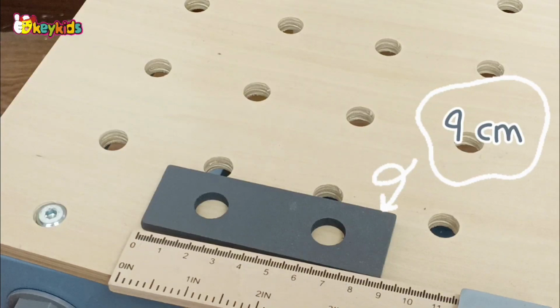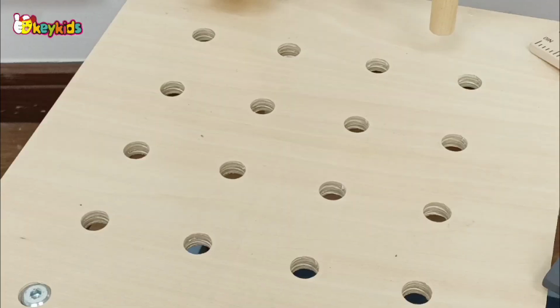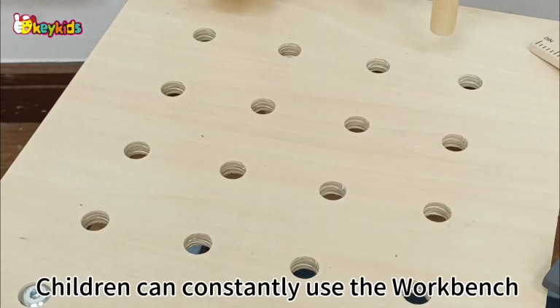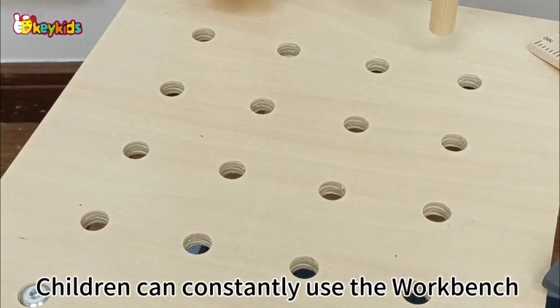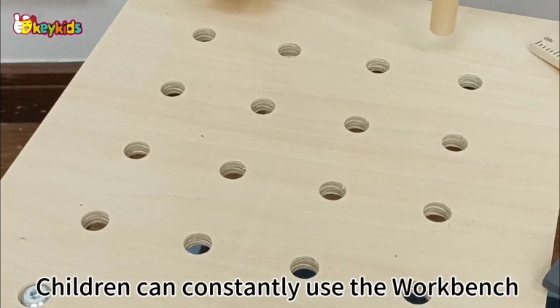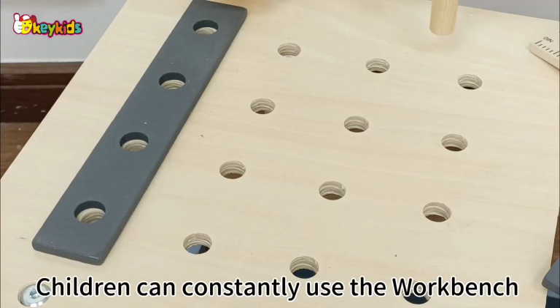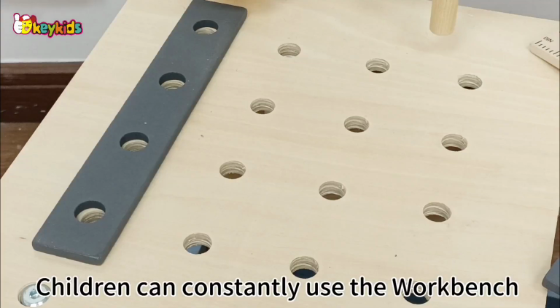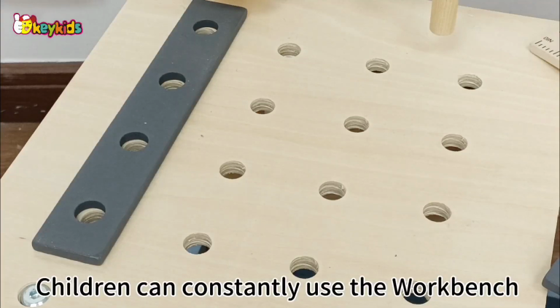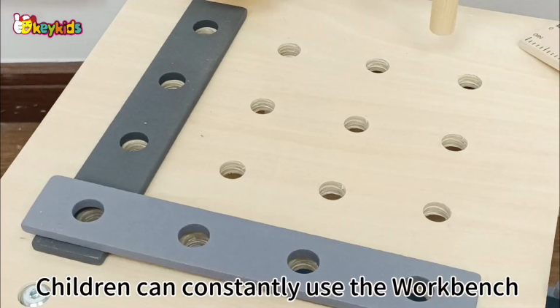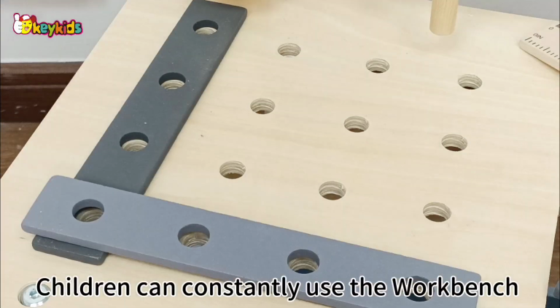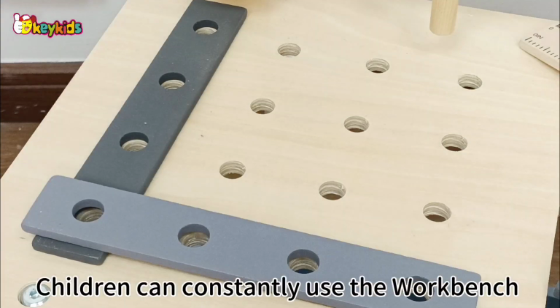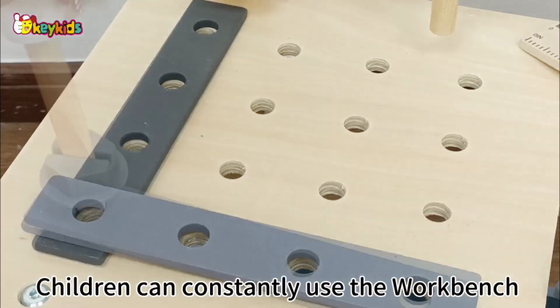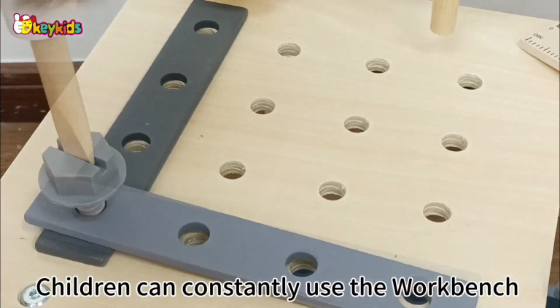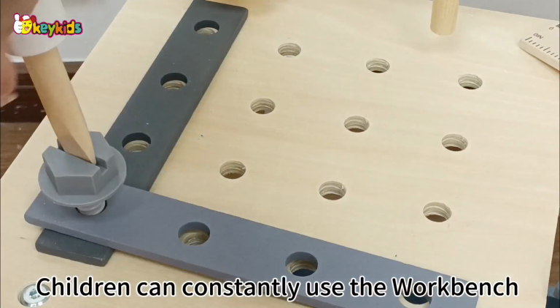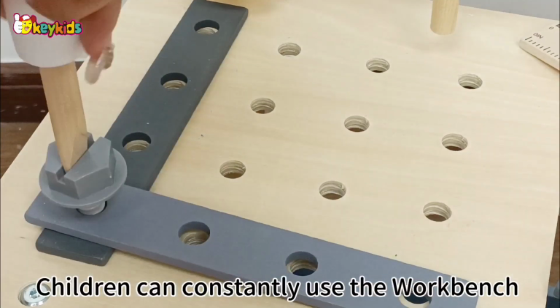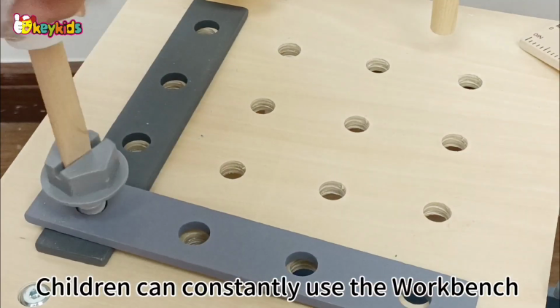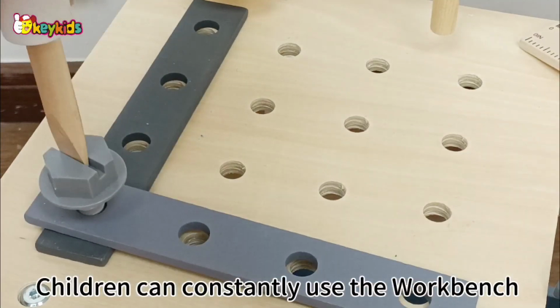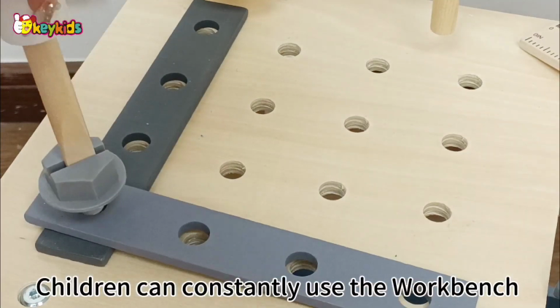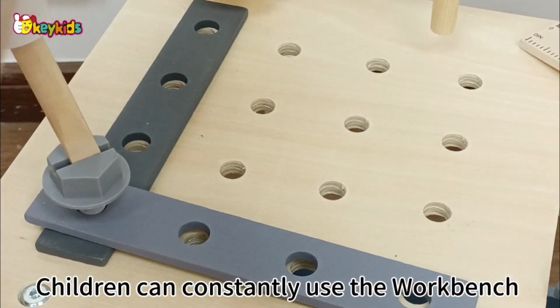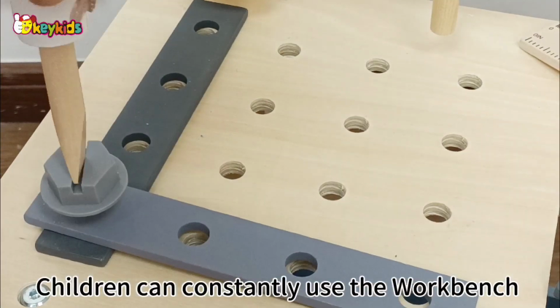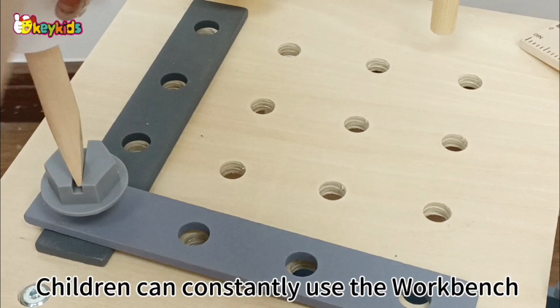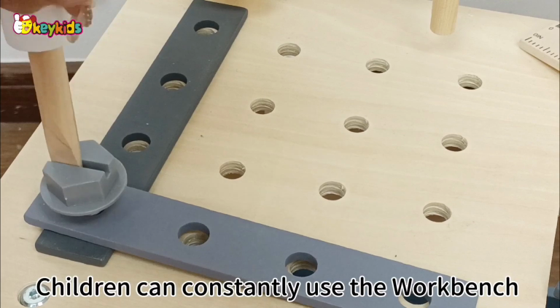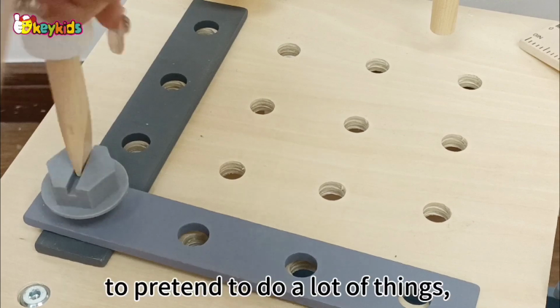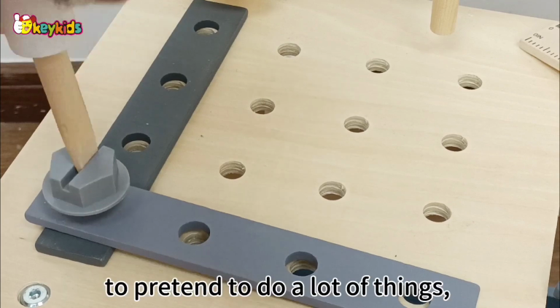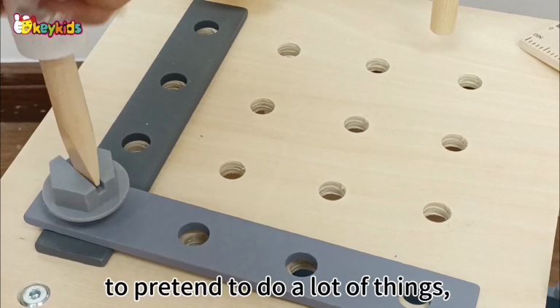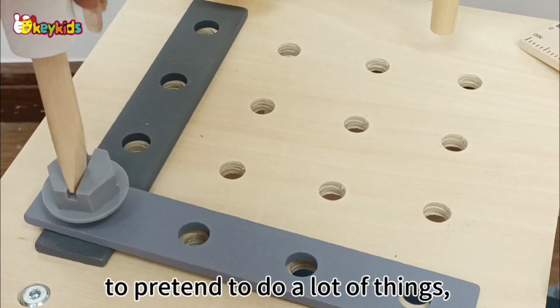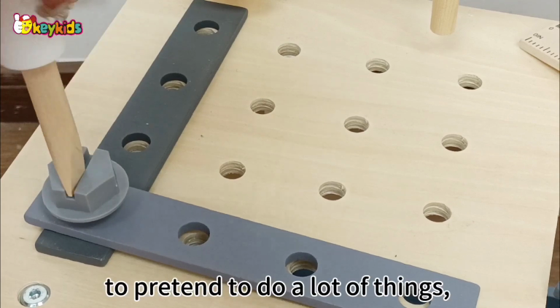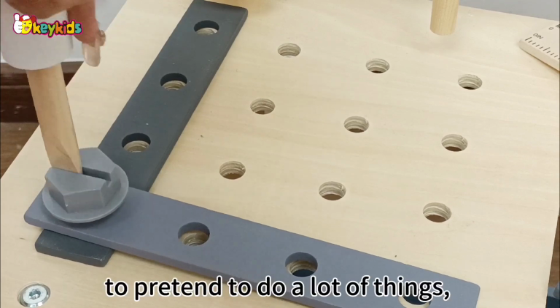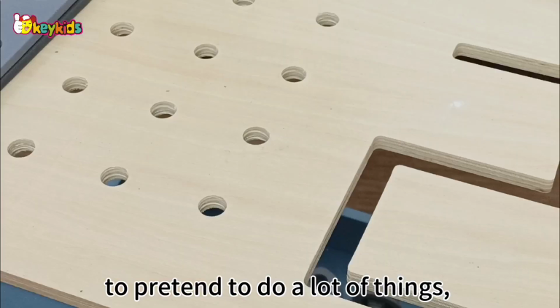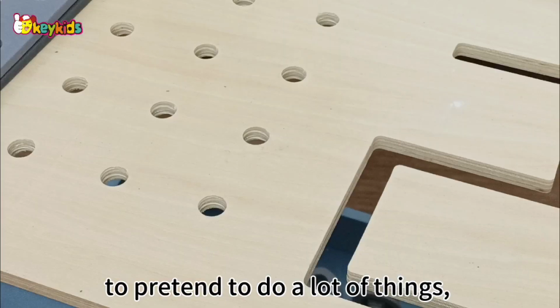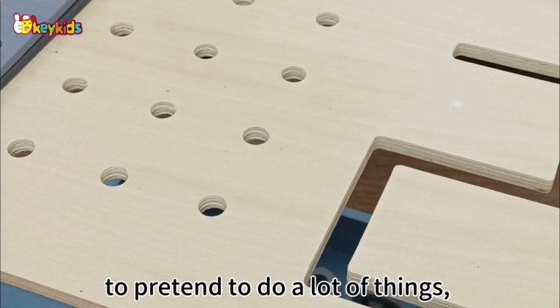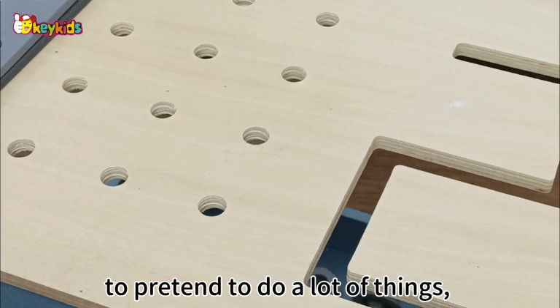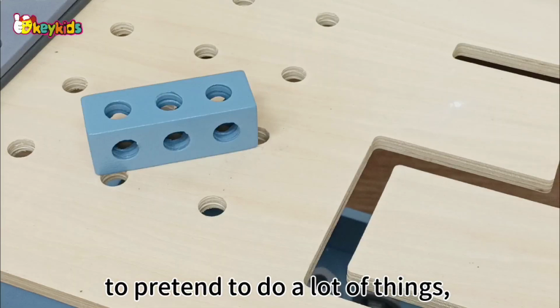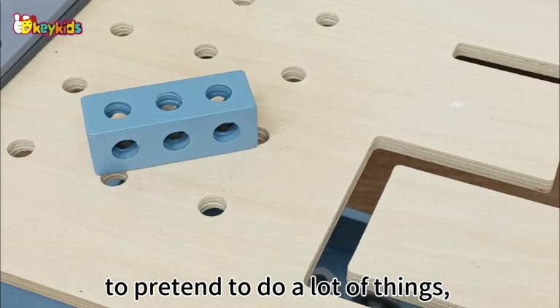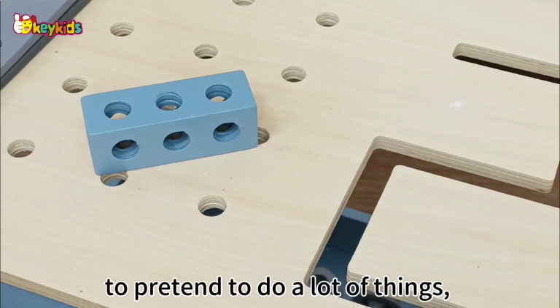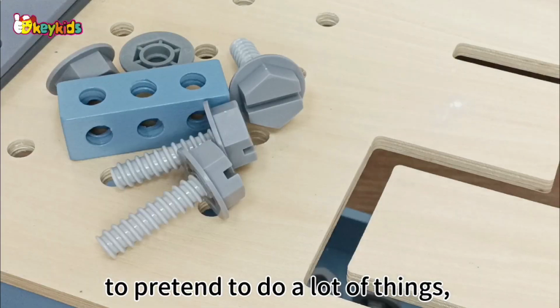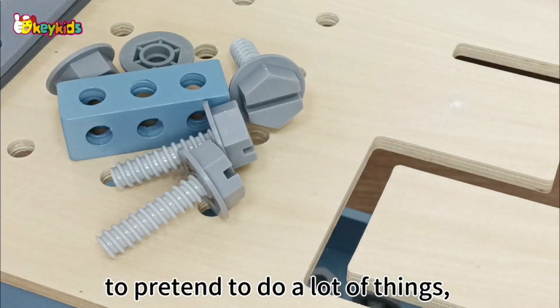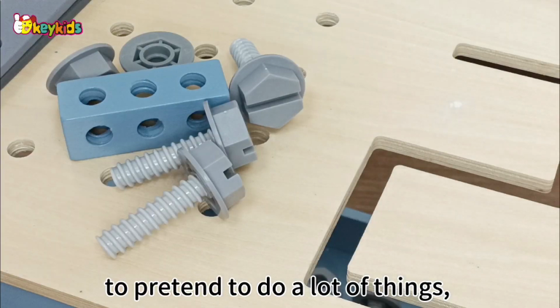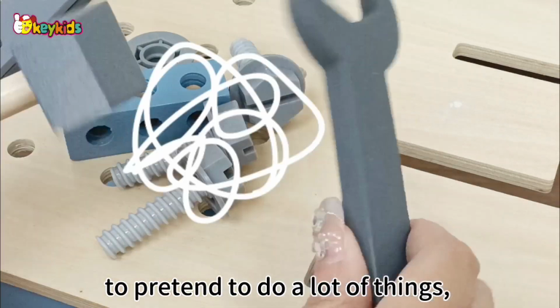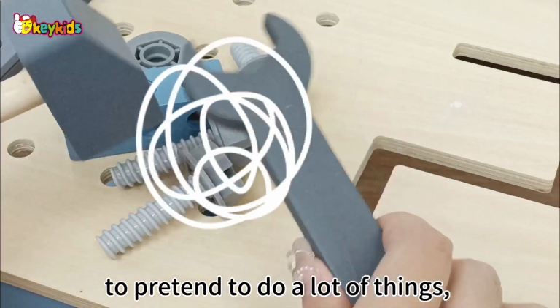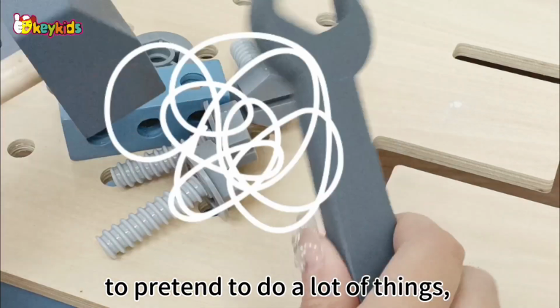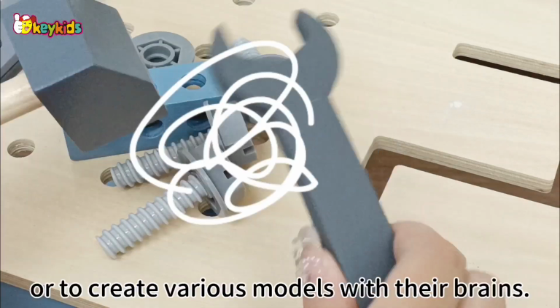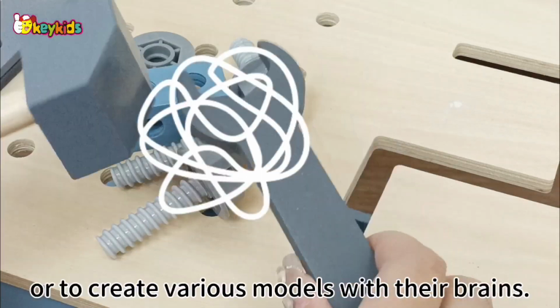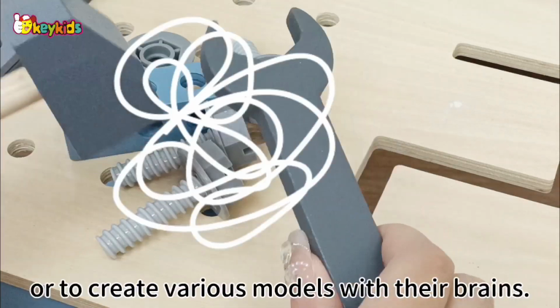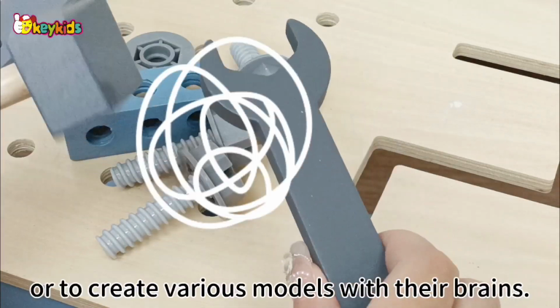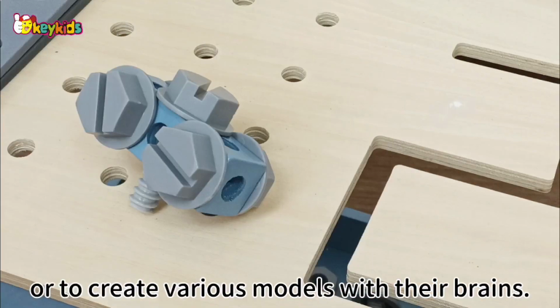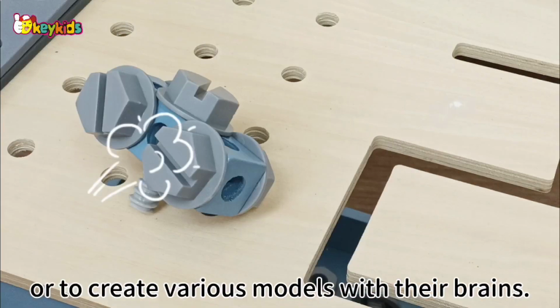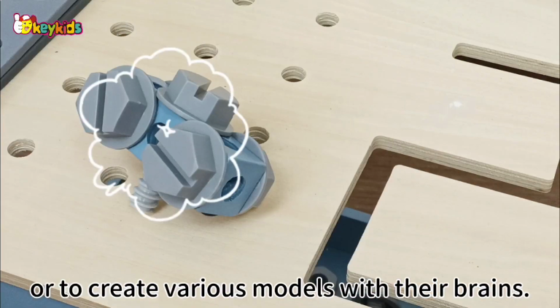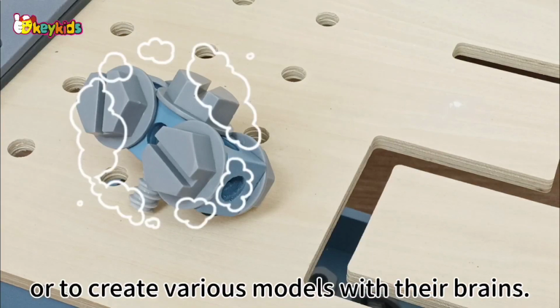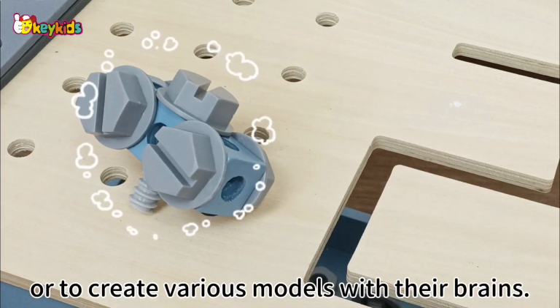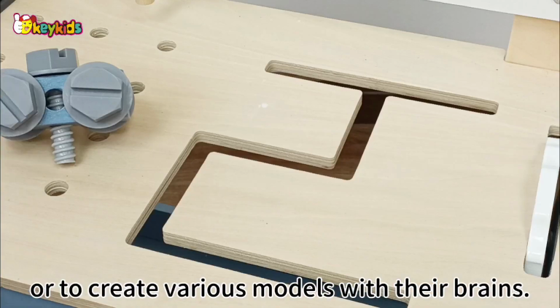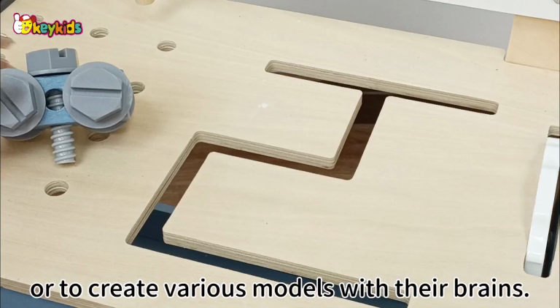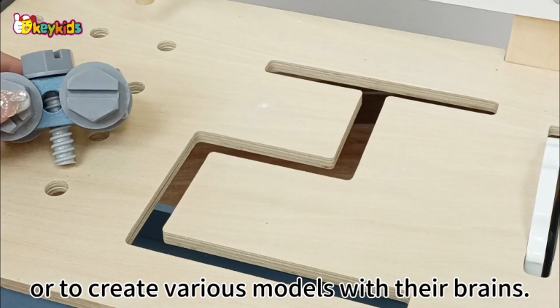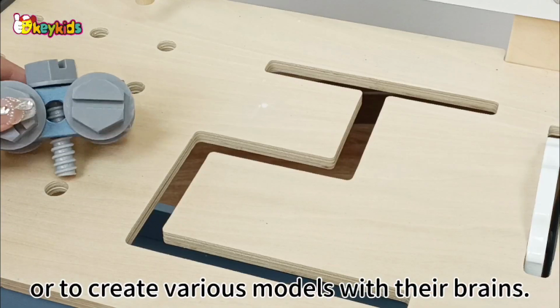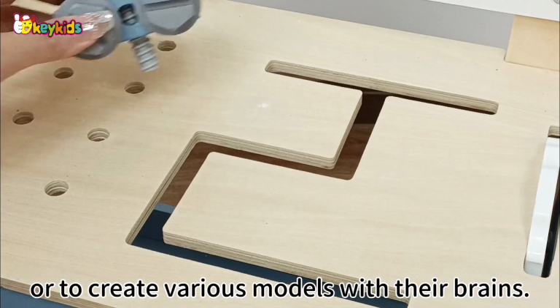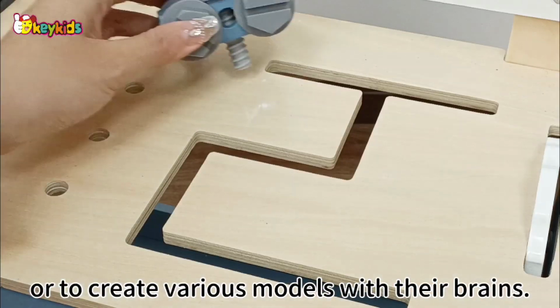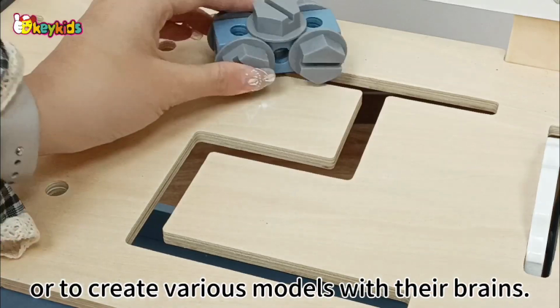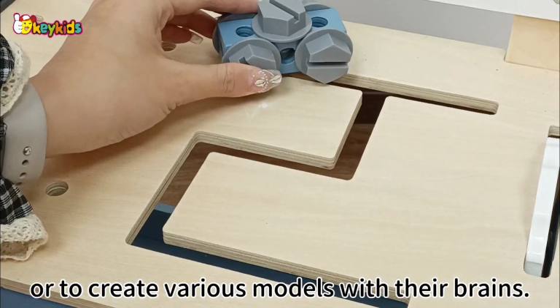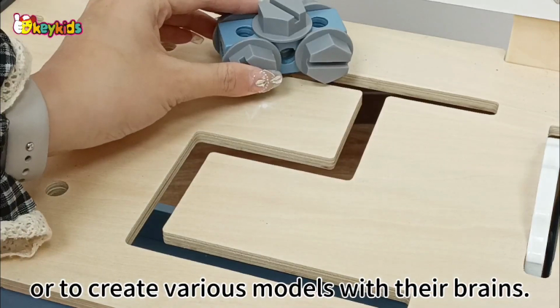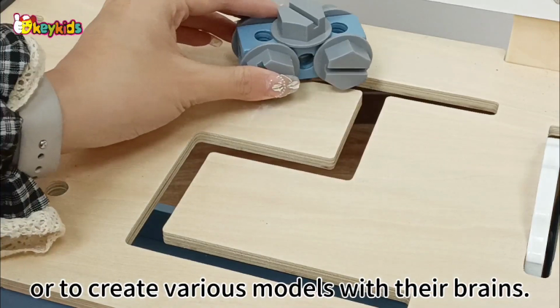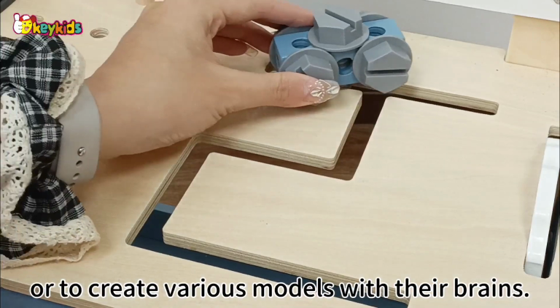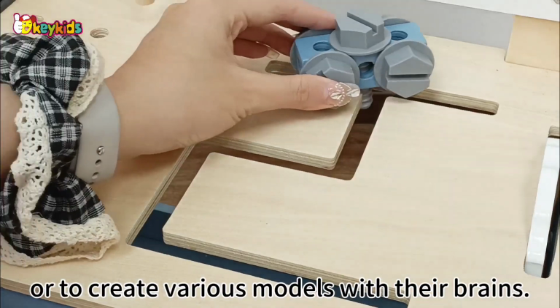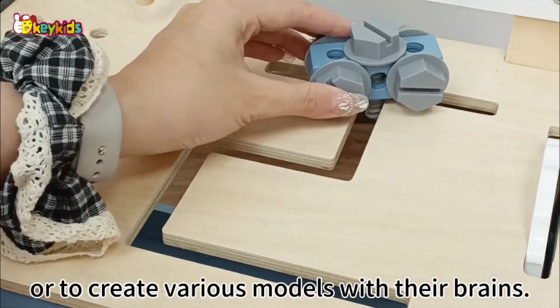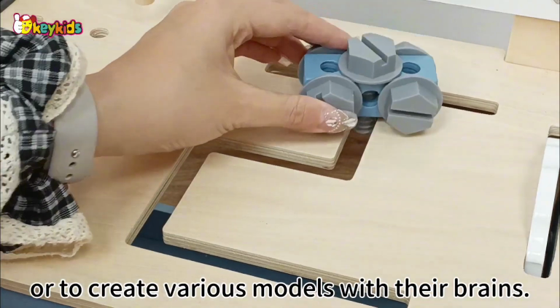Children can constantly use the workbench to pretend to do a lot of things or to create various models with their brains.